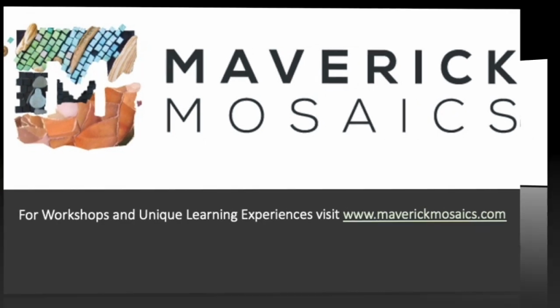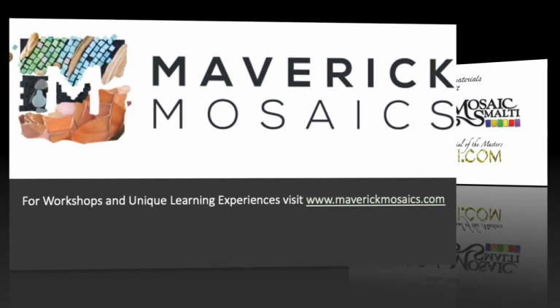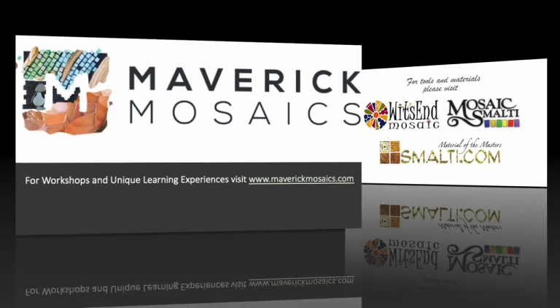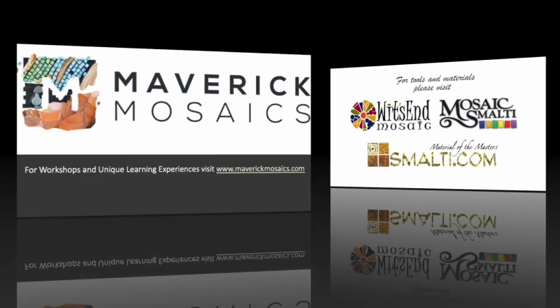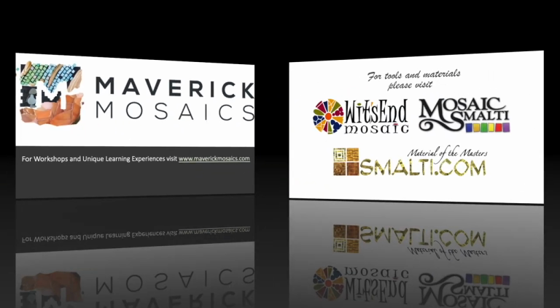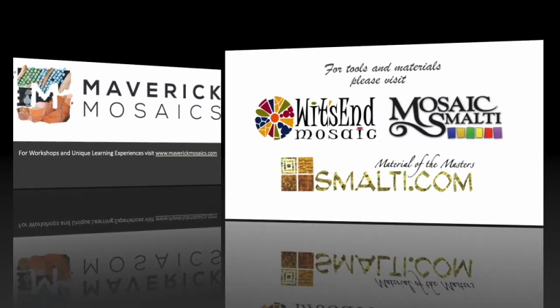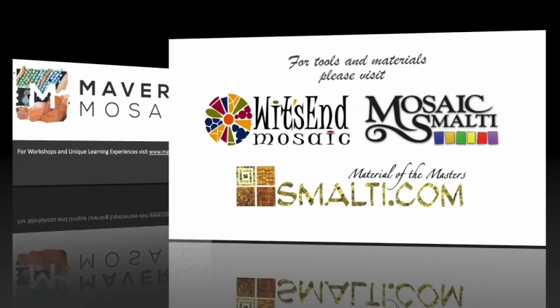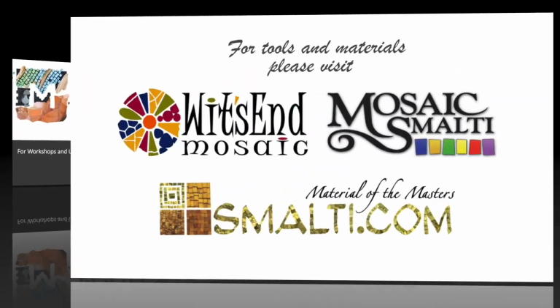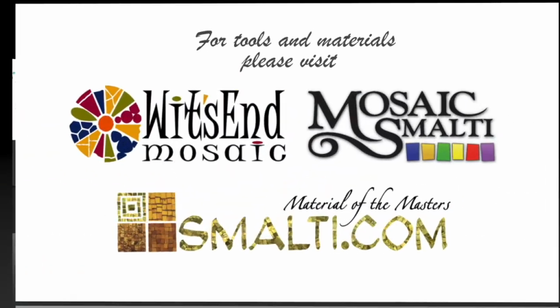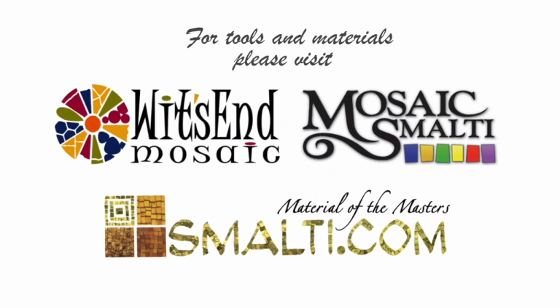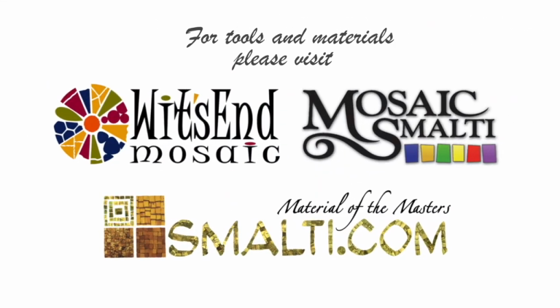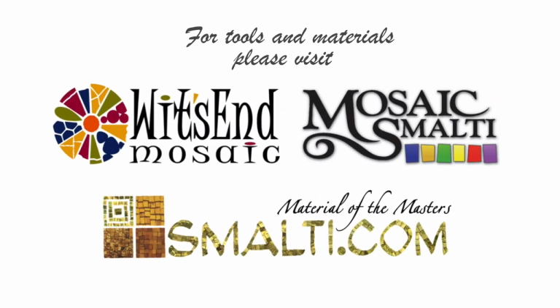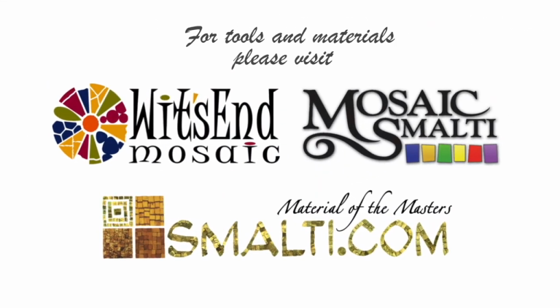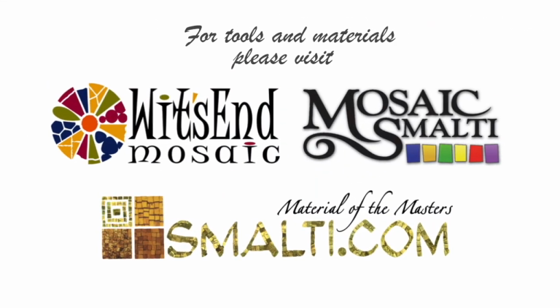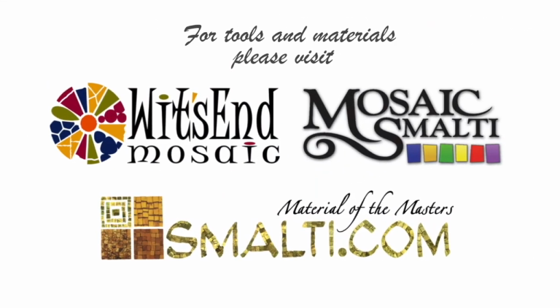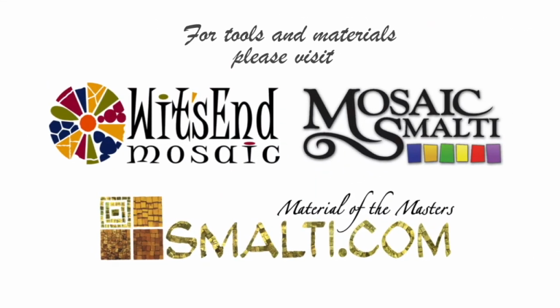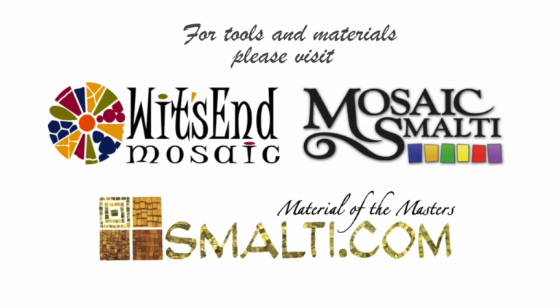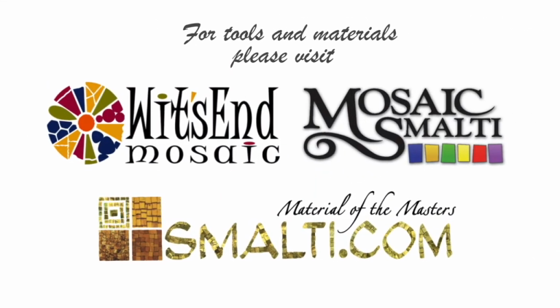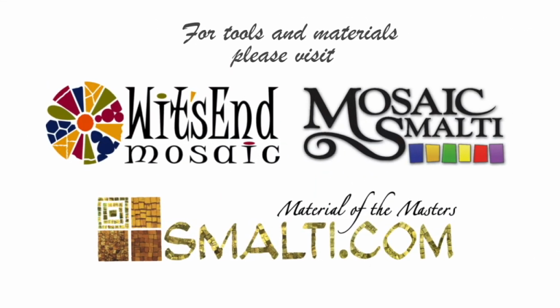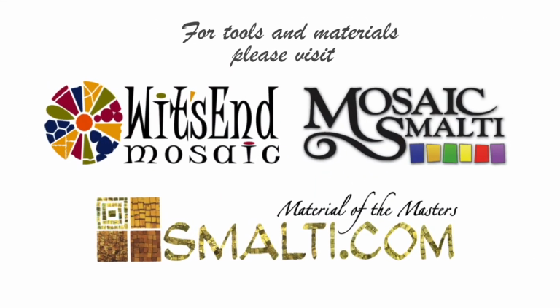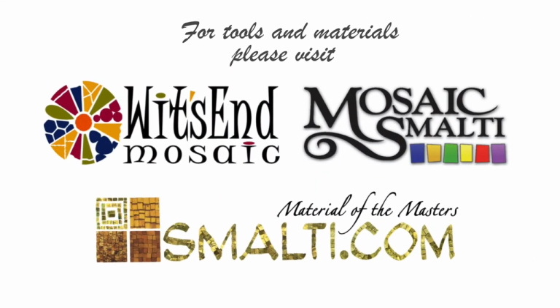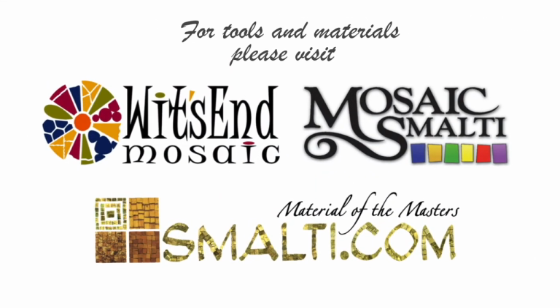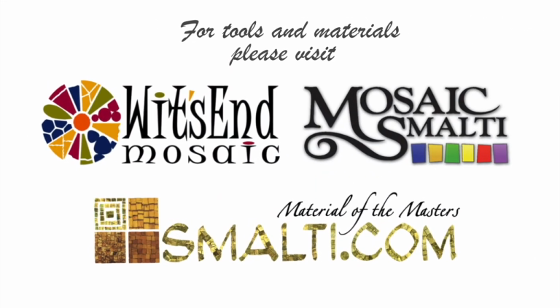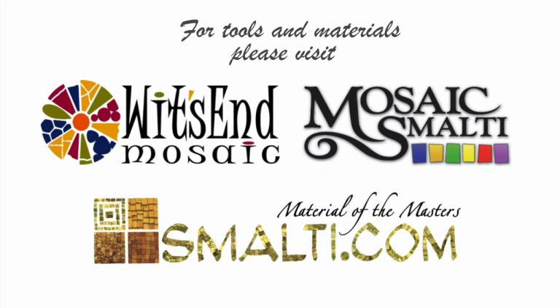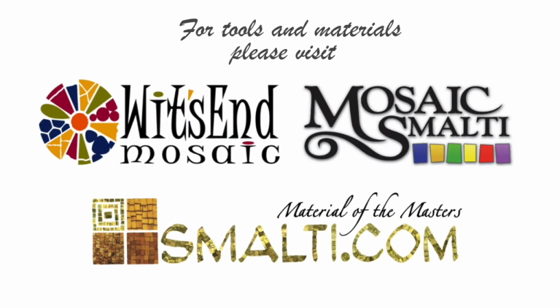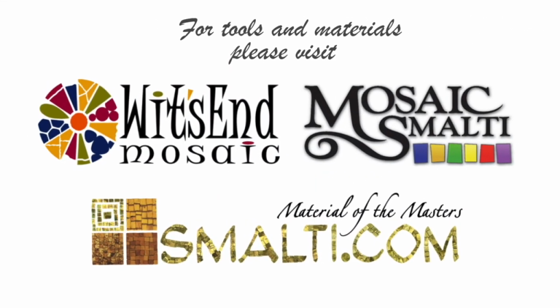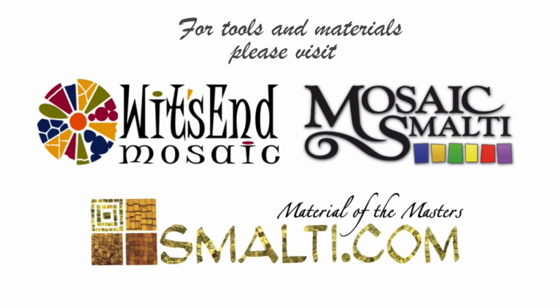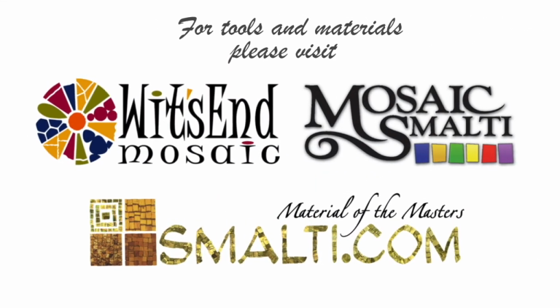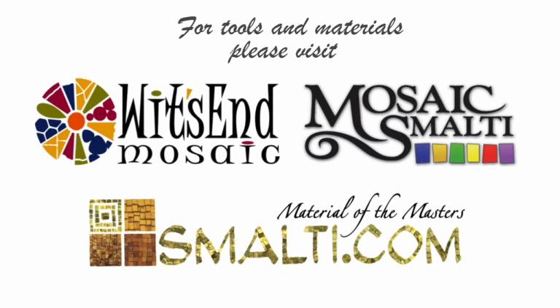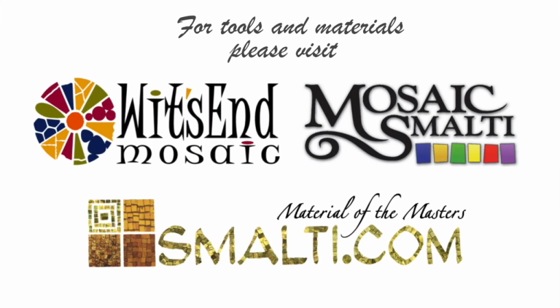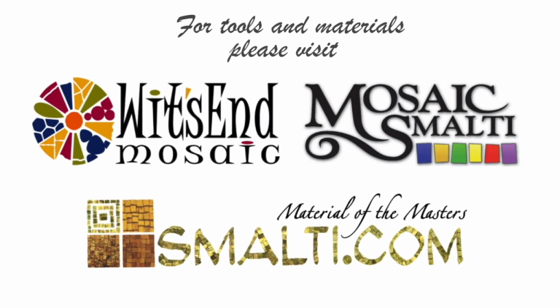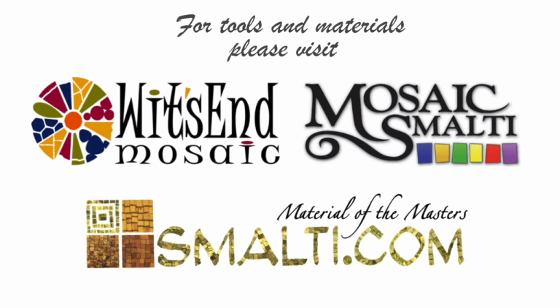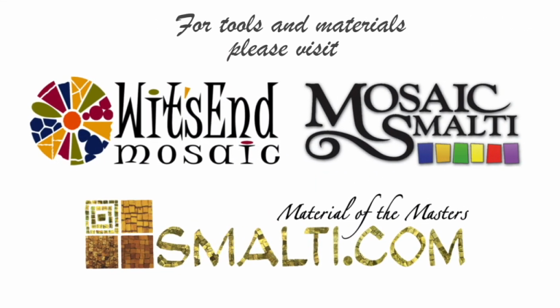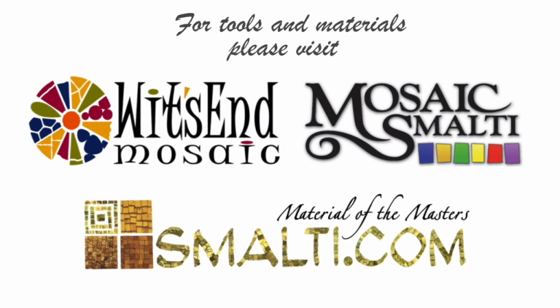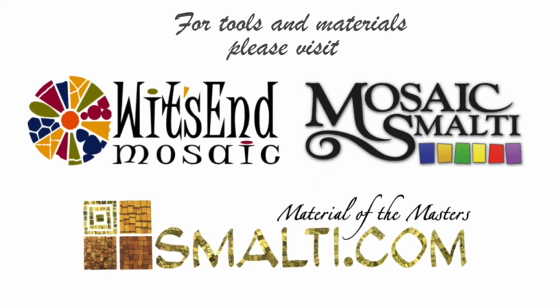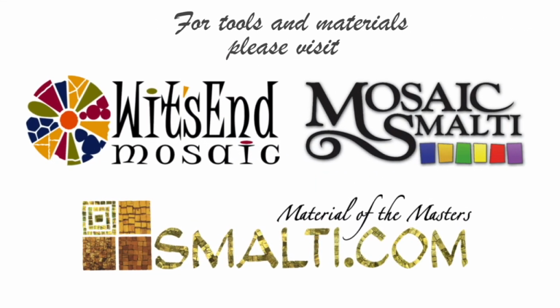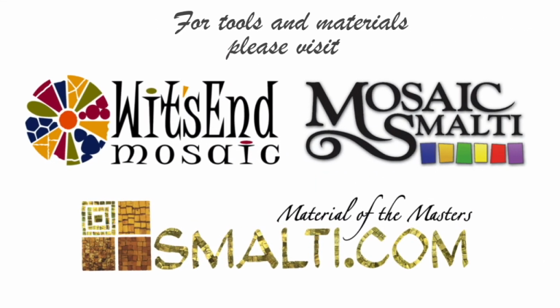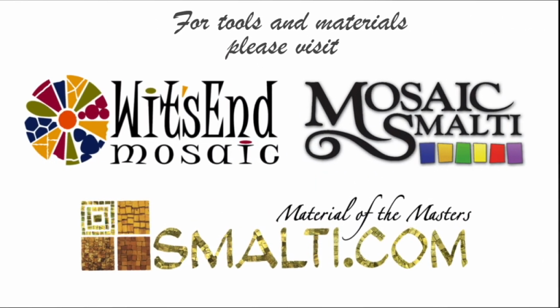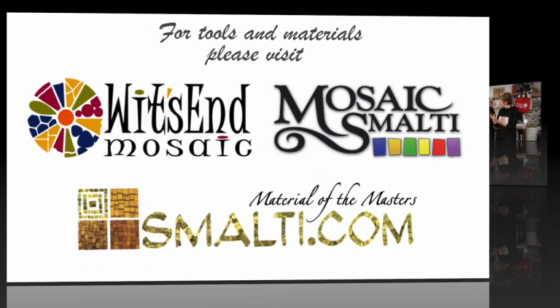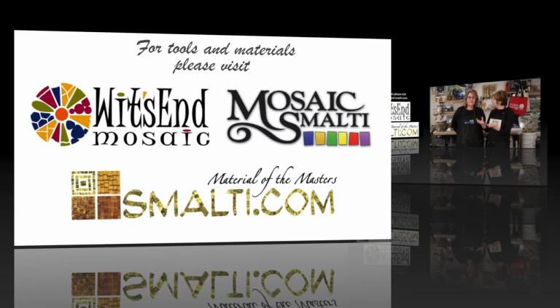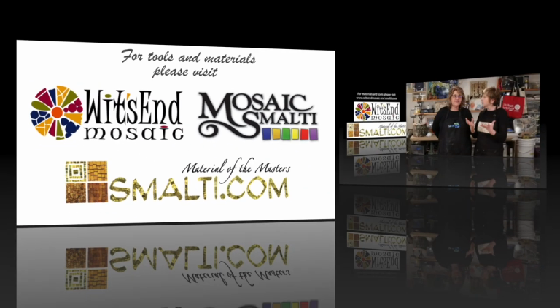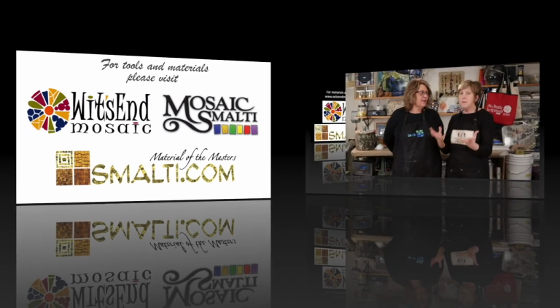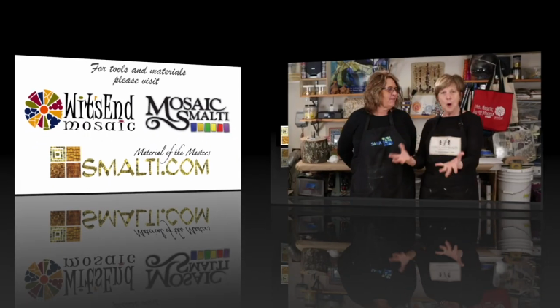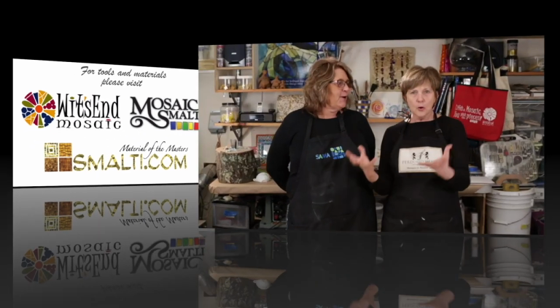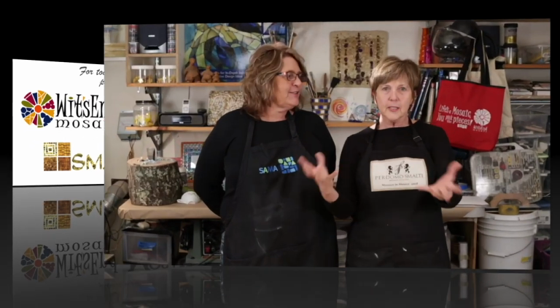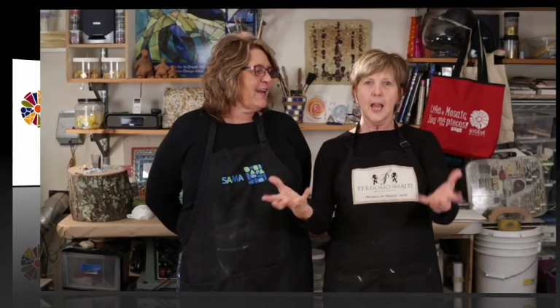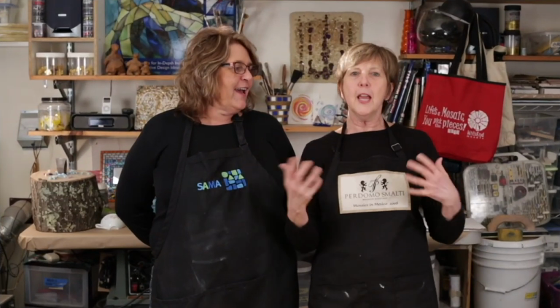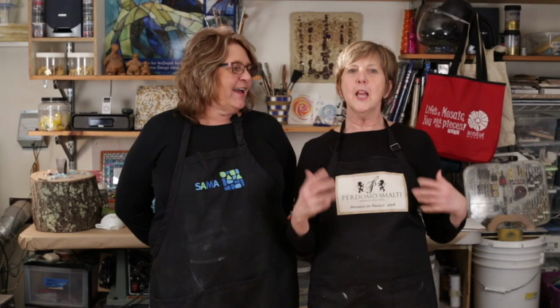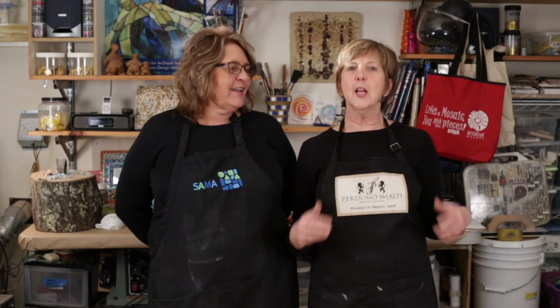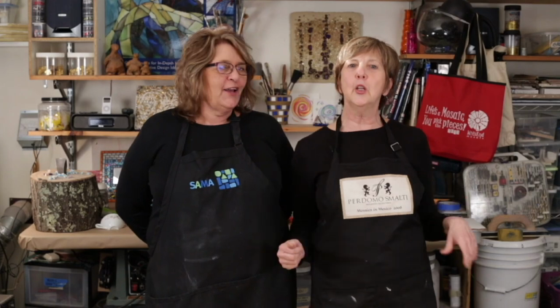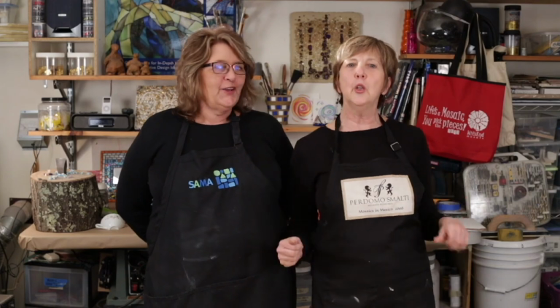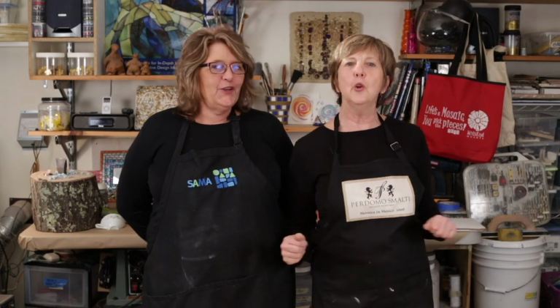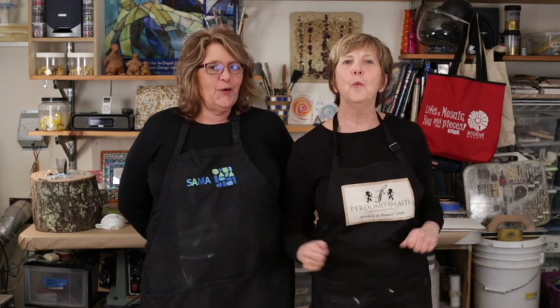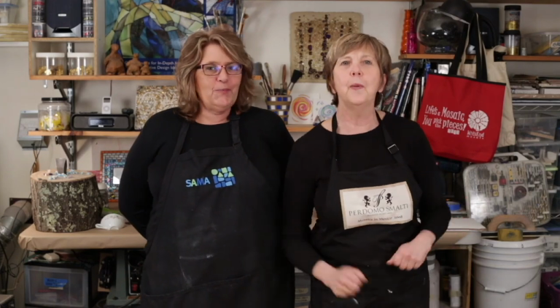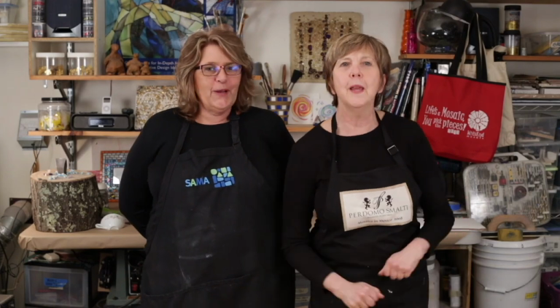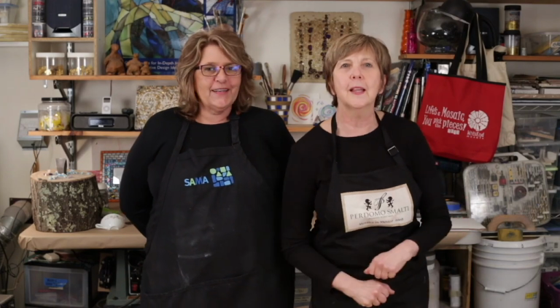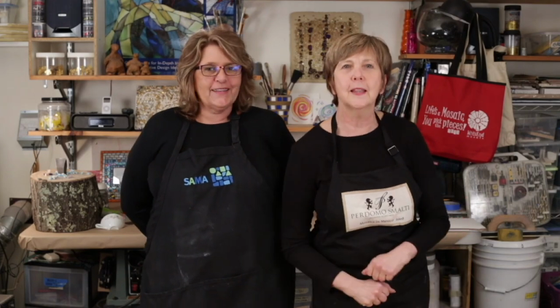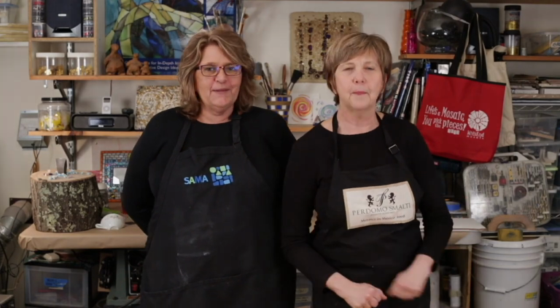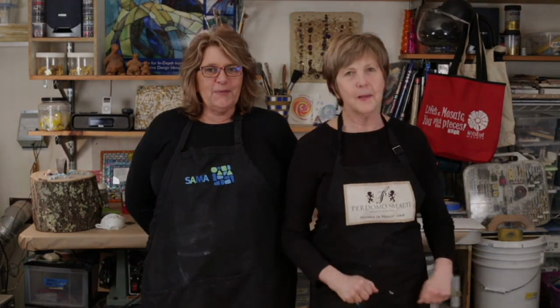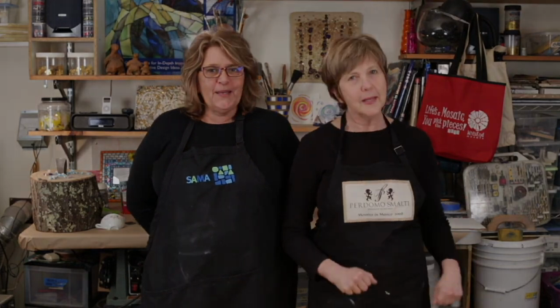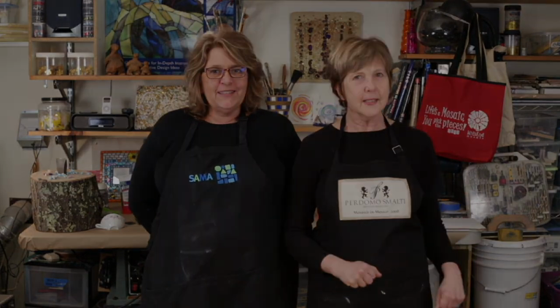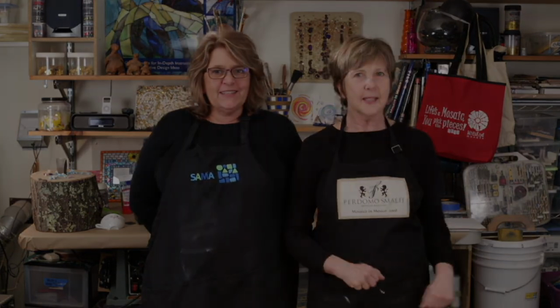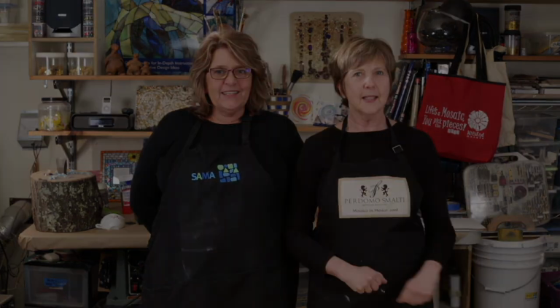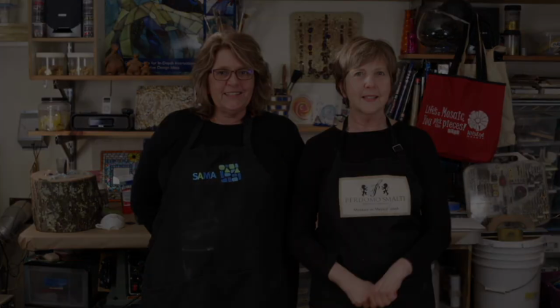Please subscribe to our YouTube channel and remember, Life's a Mosaic — you pick the pieces.